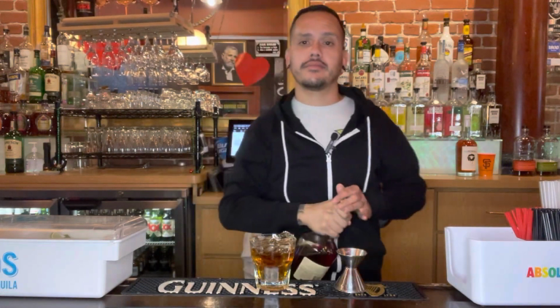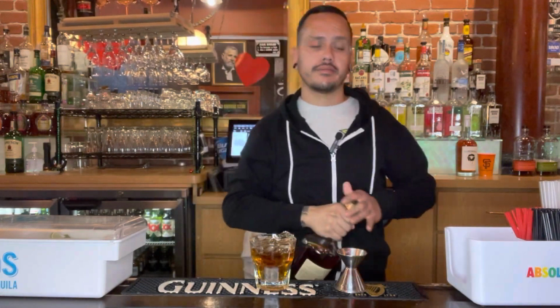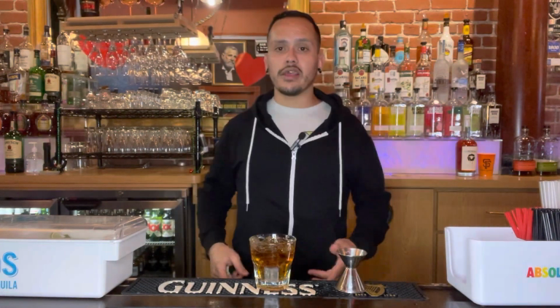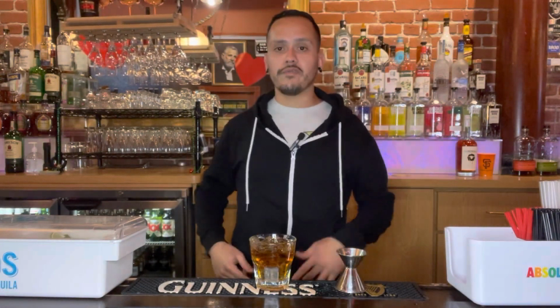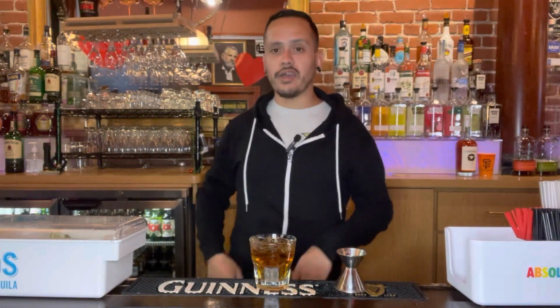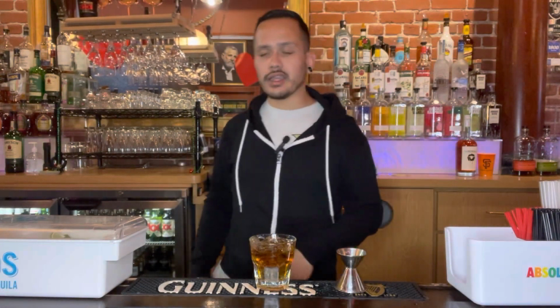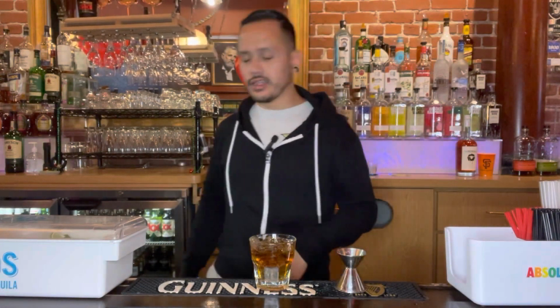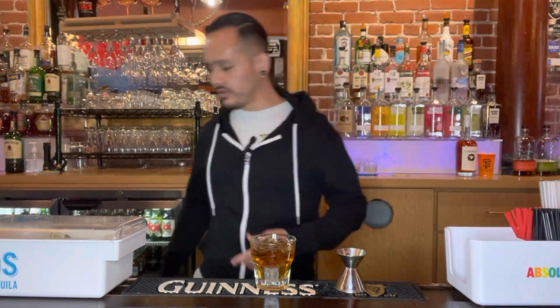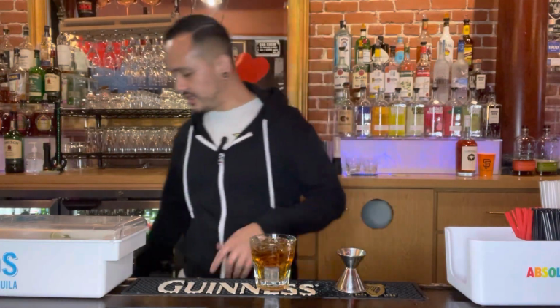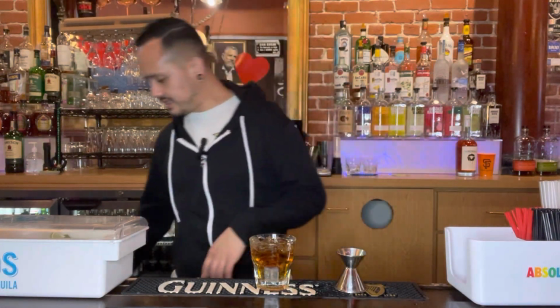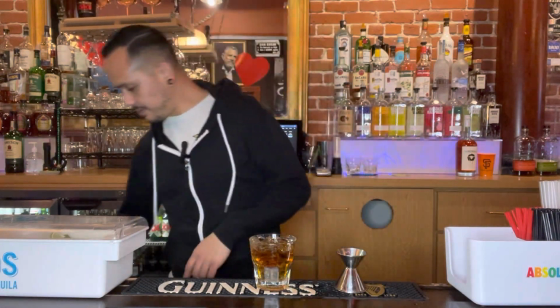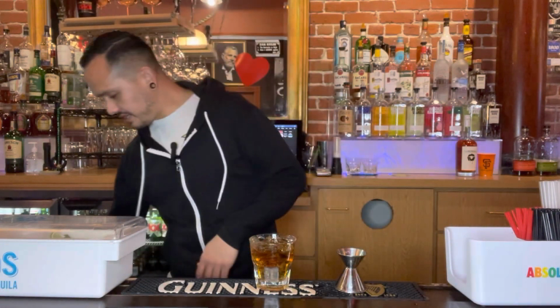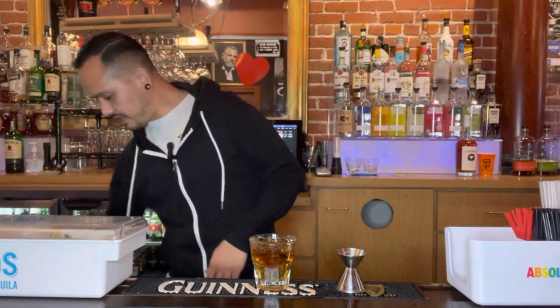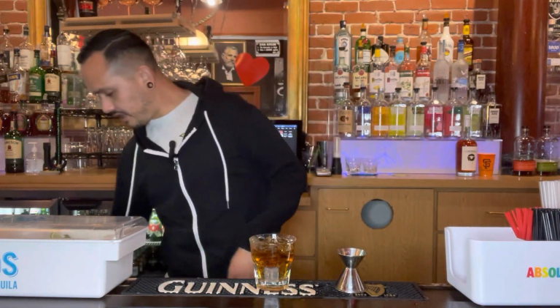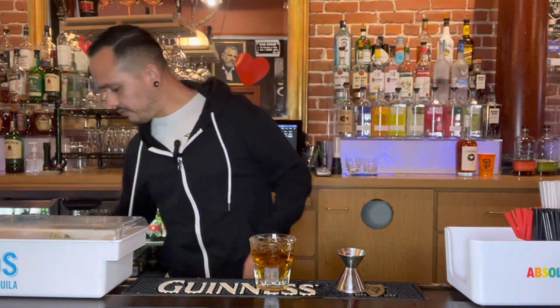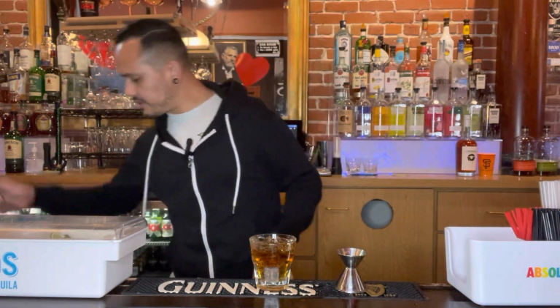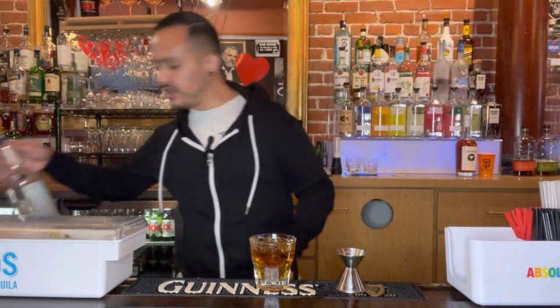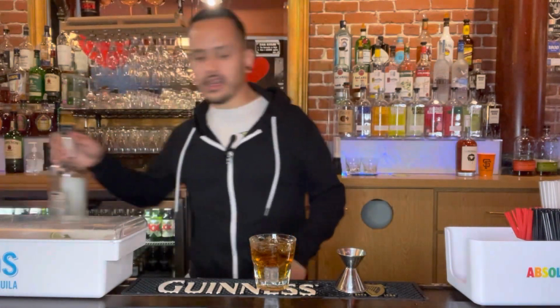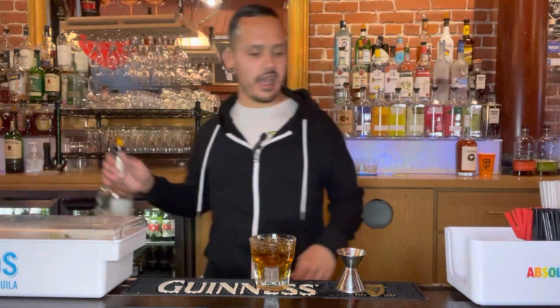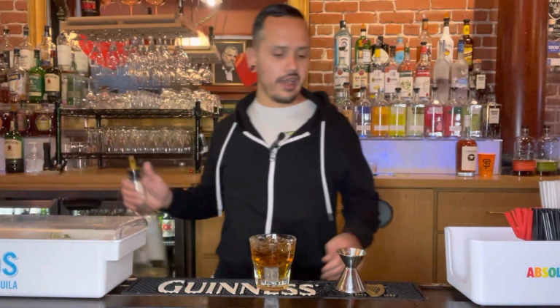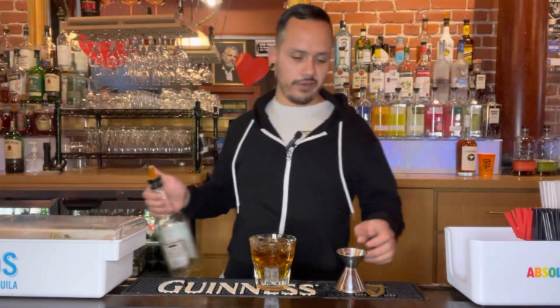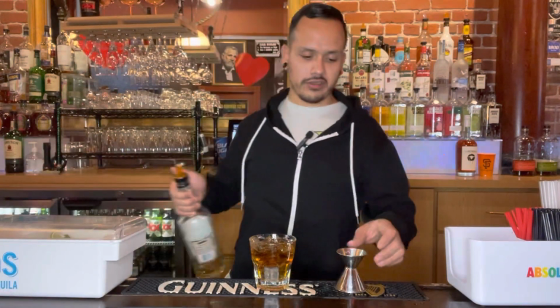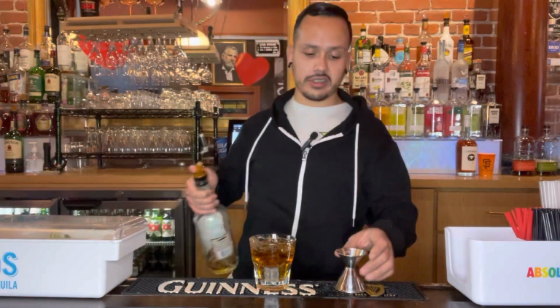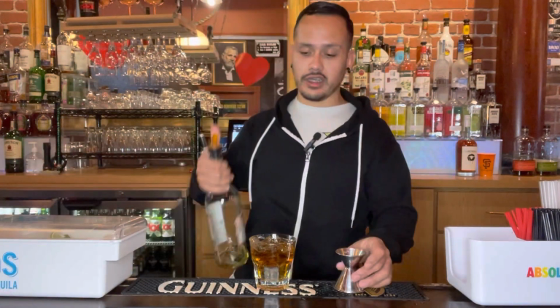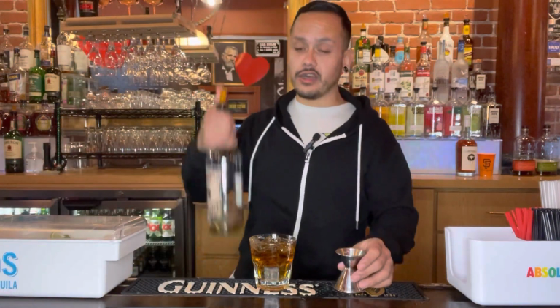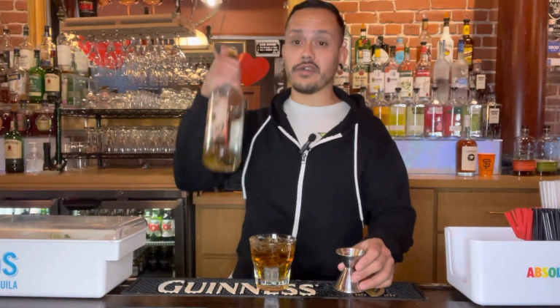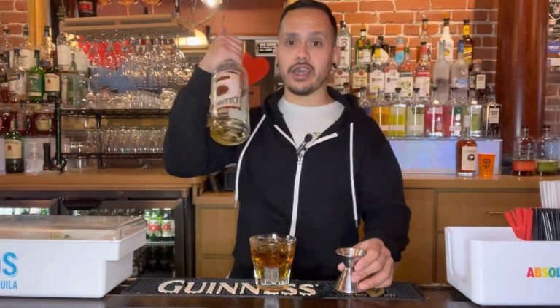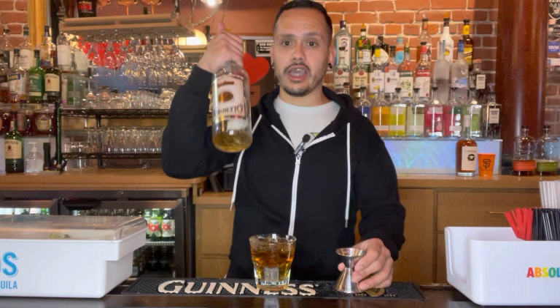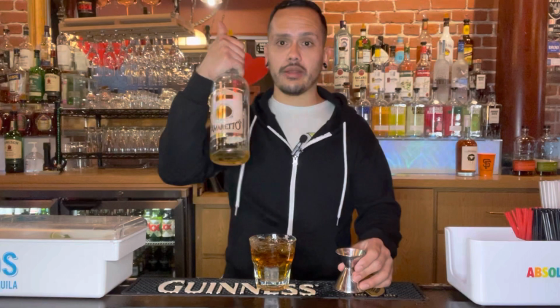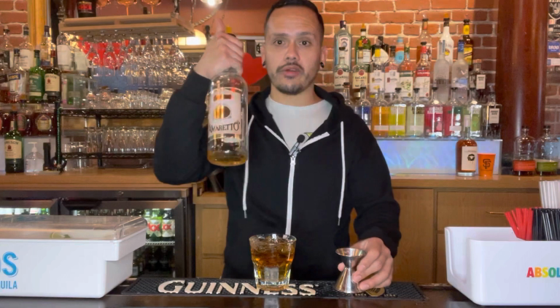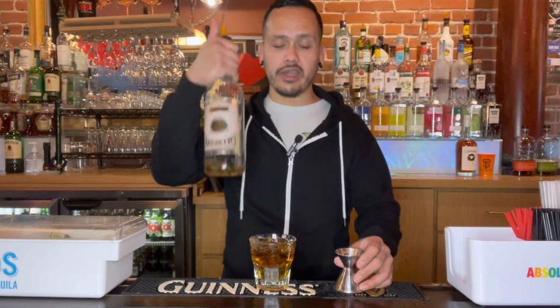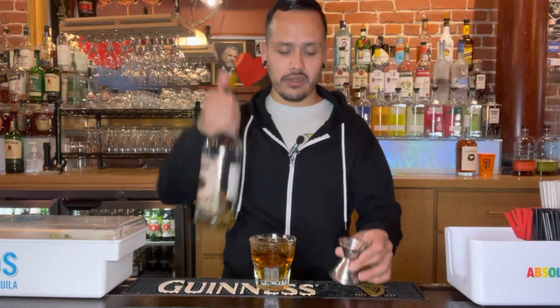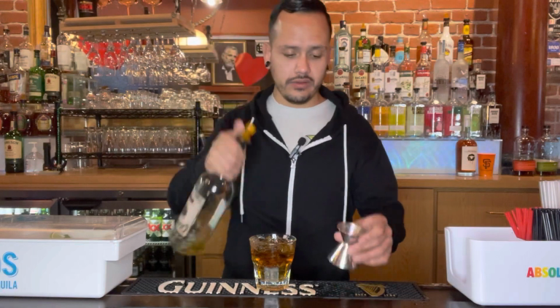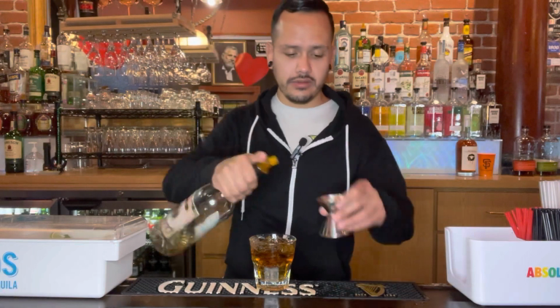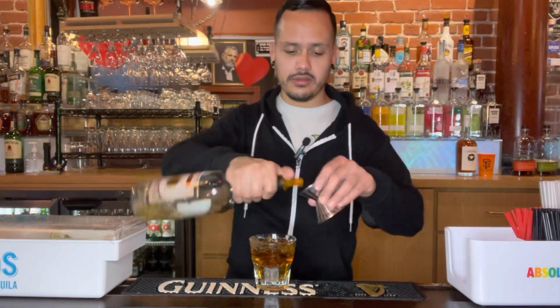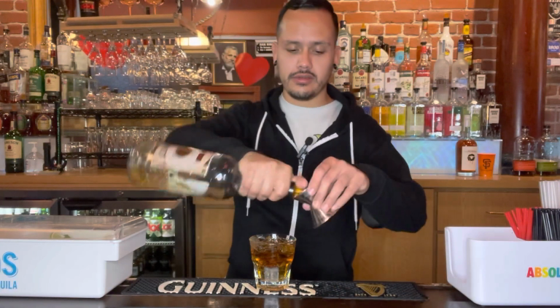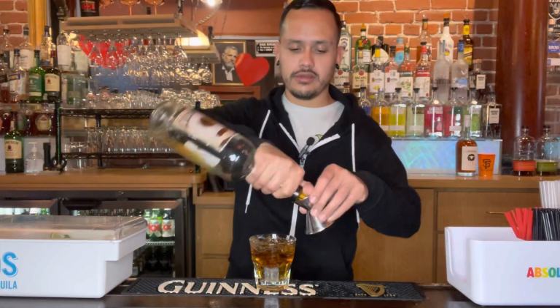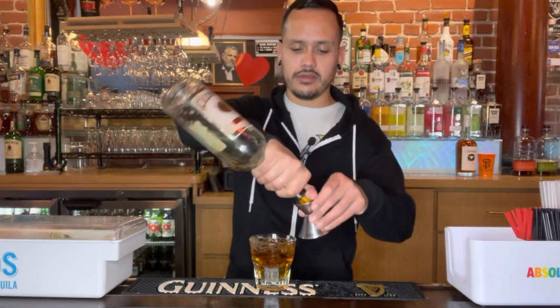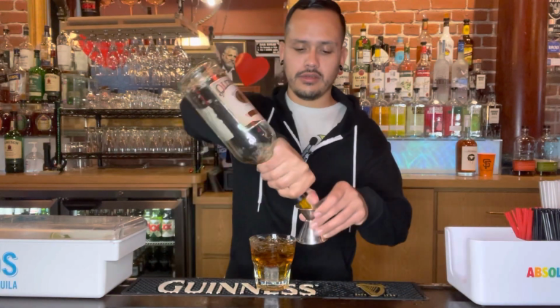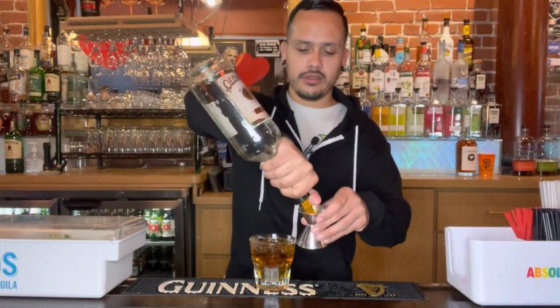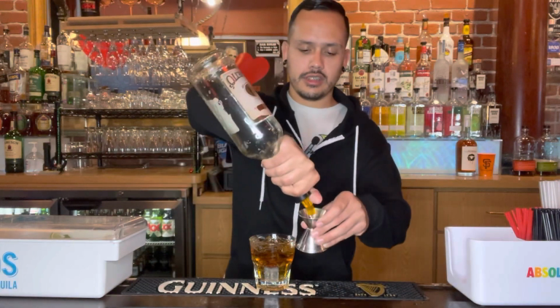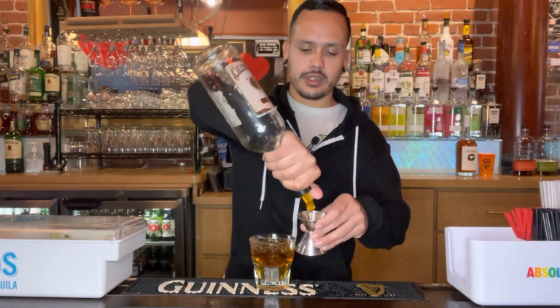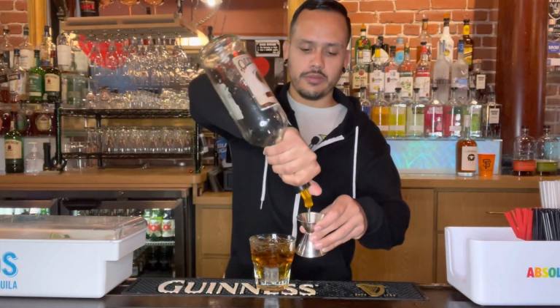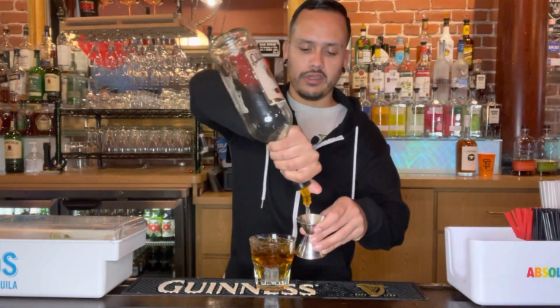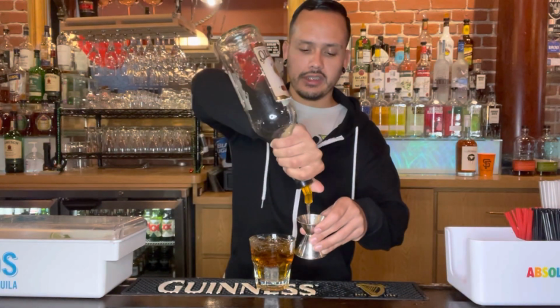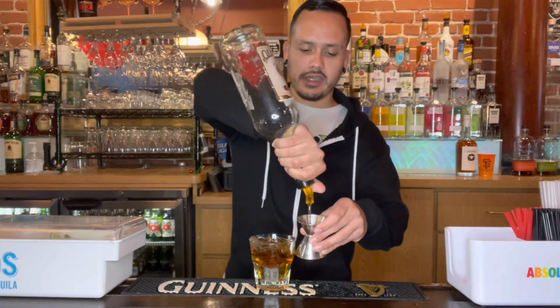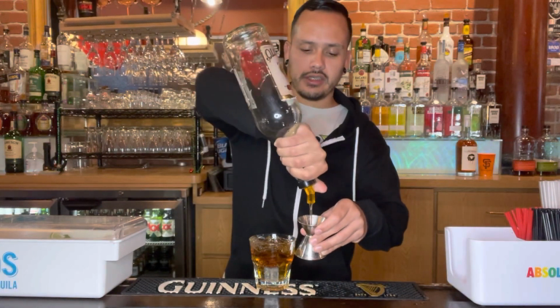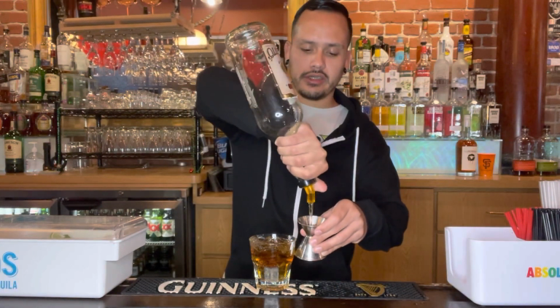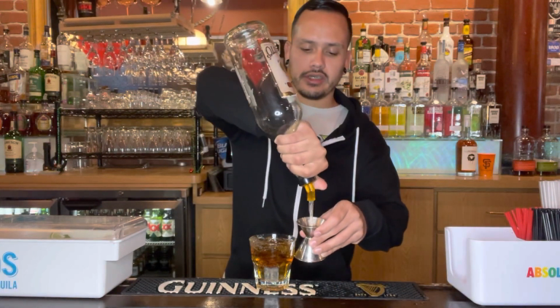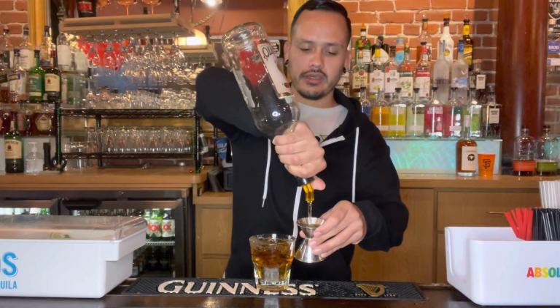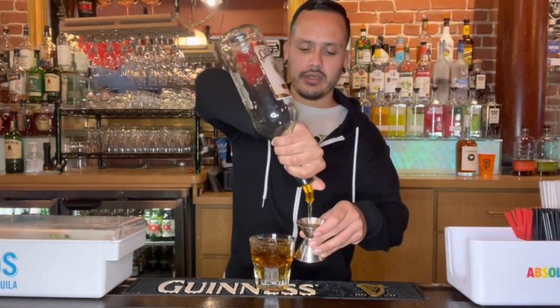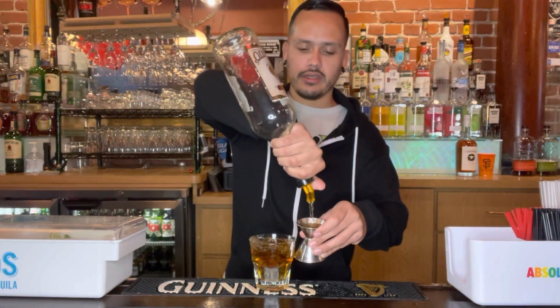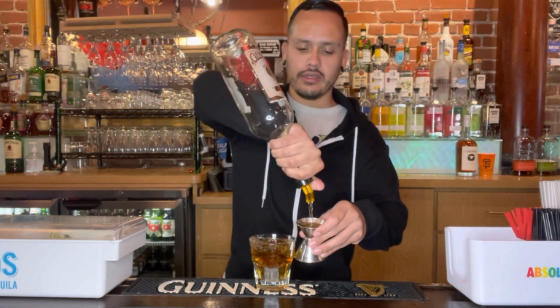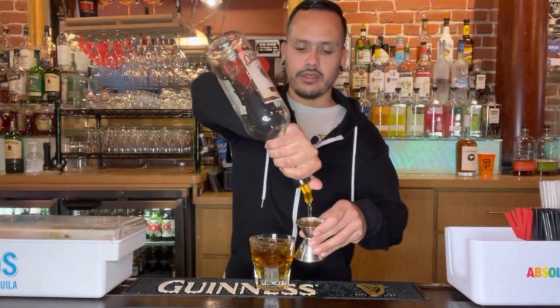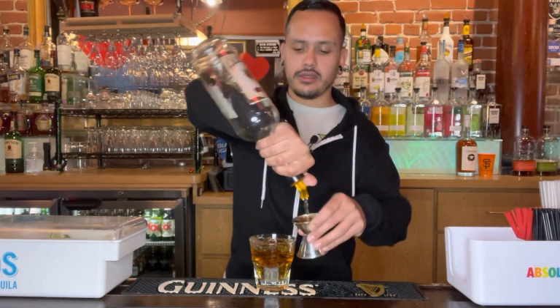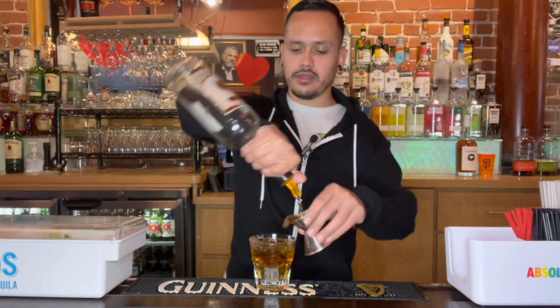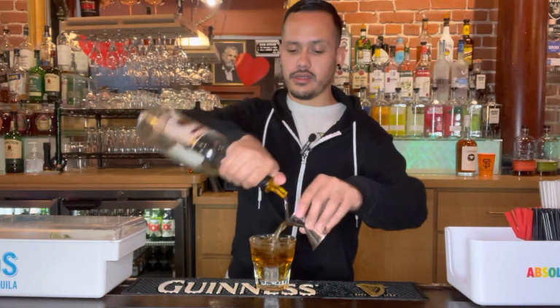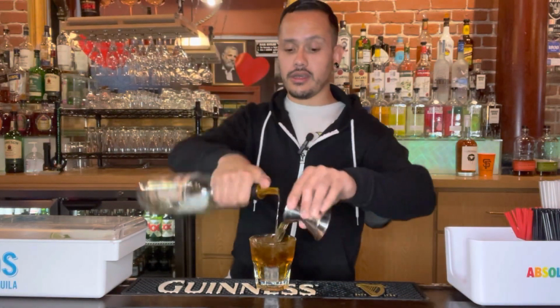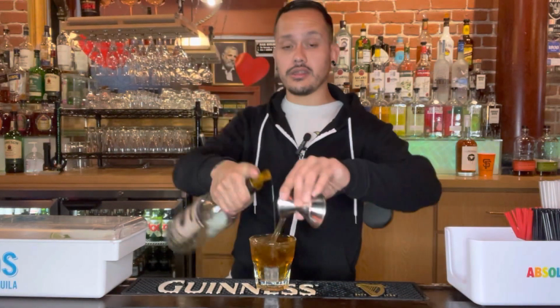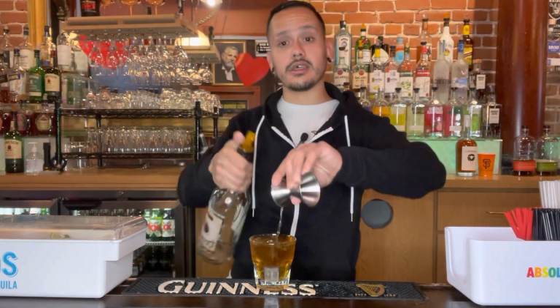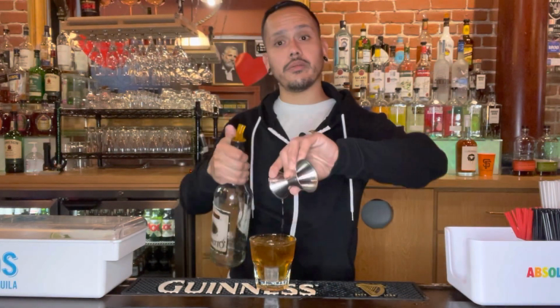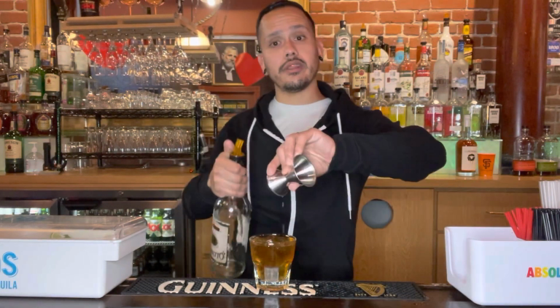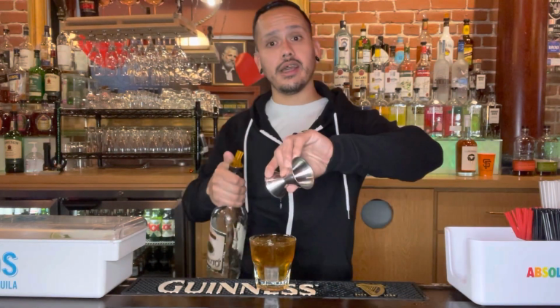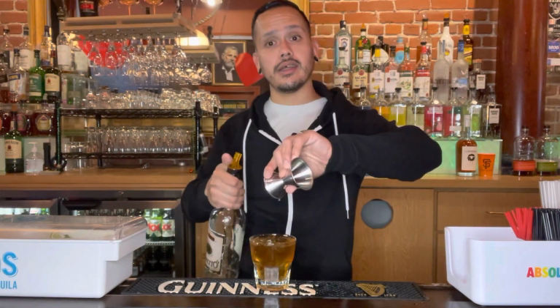Then finally we're gonna top that off with about a half ounce of amaretto — a small side of the jigger — on top of that.